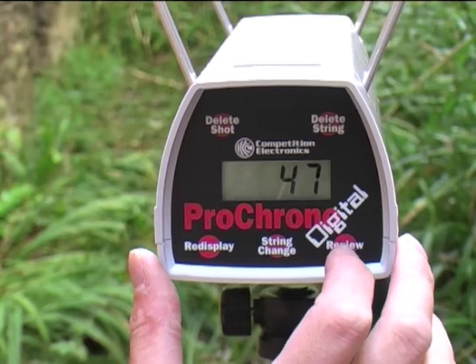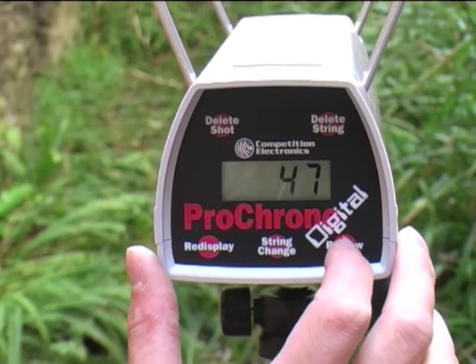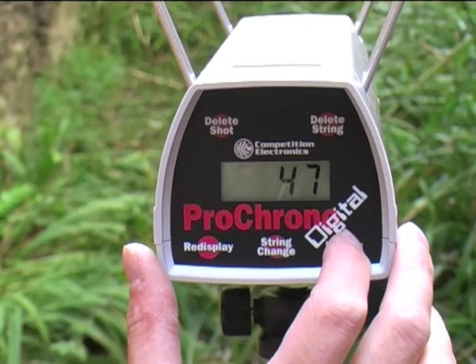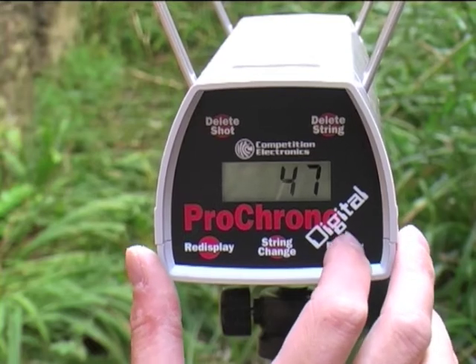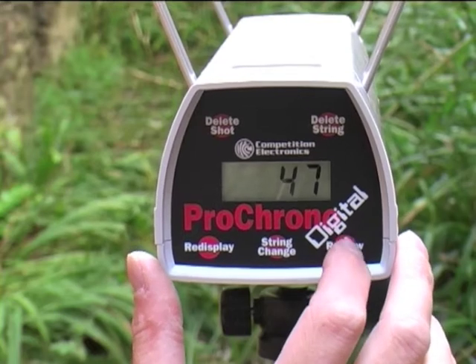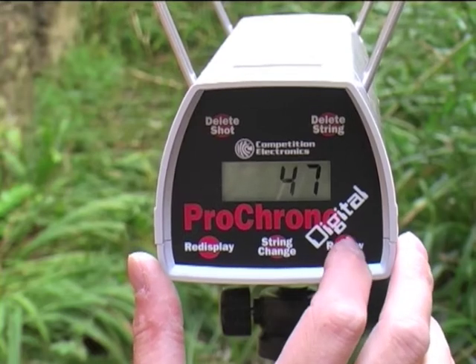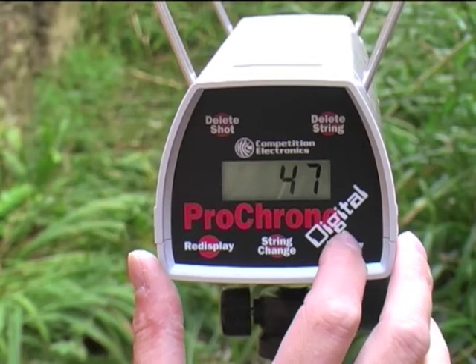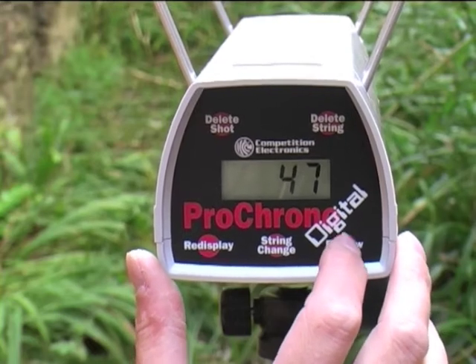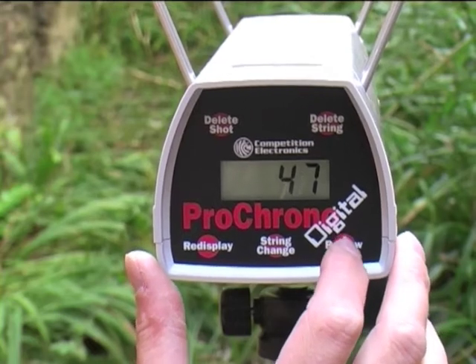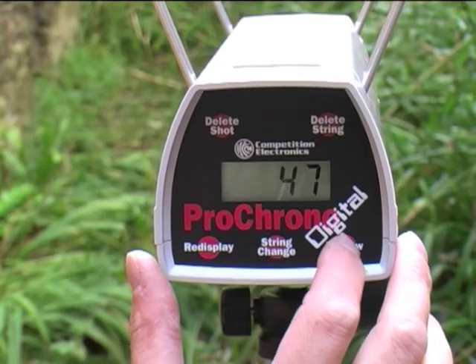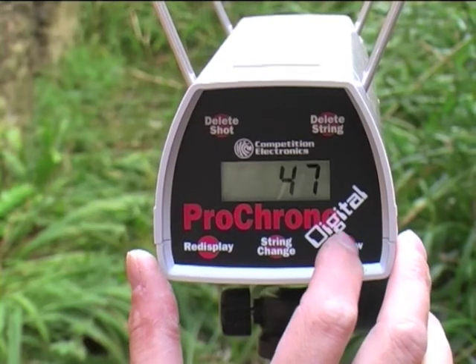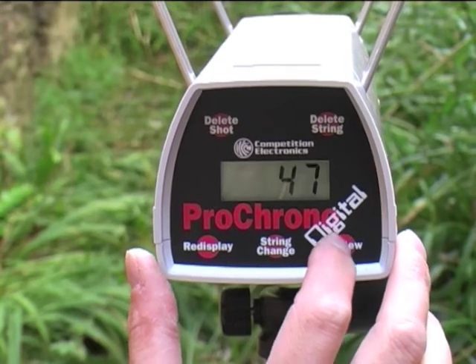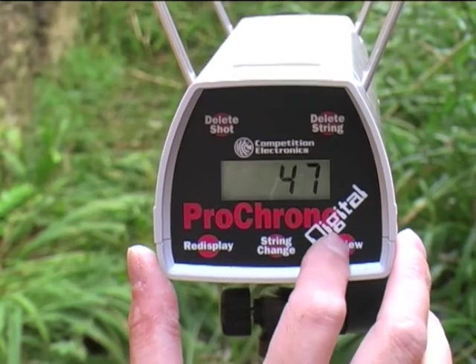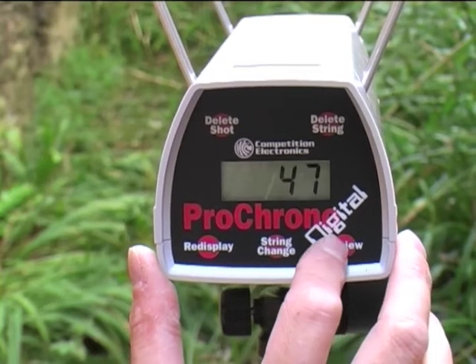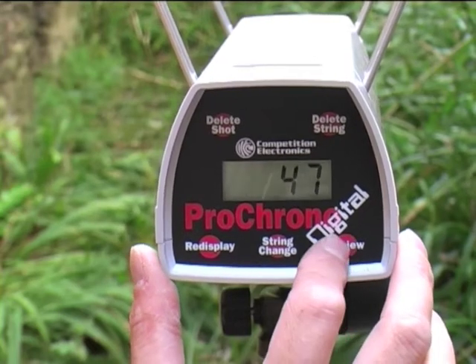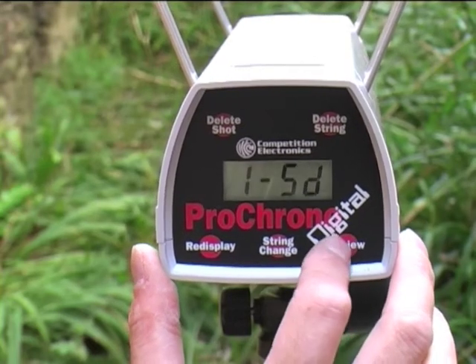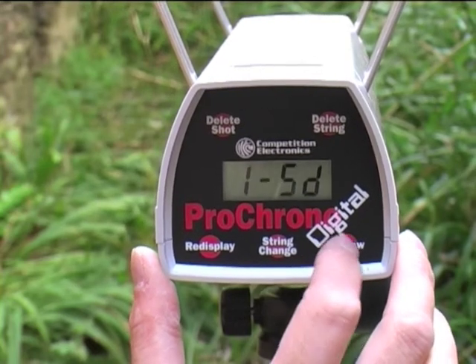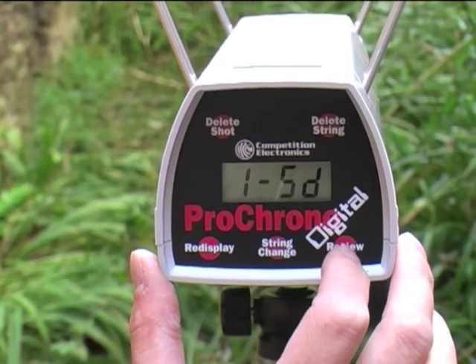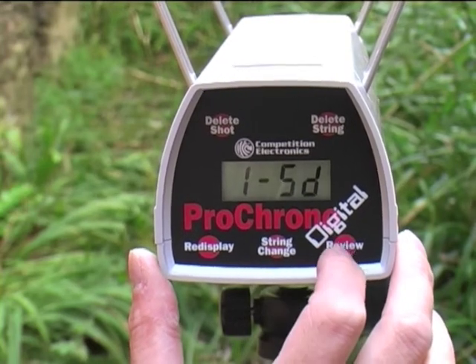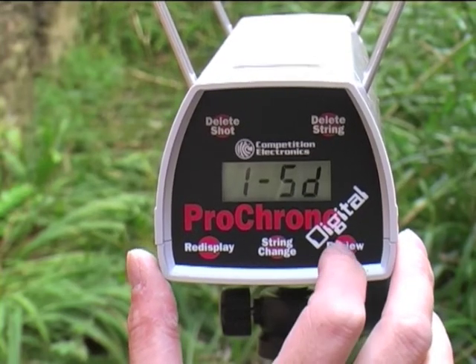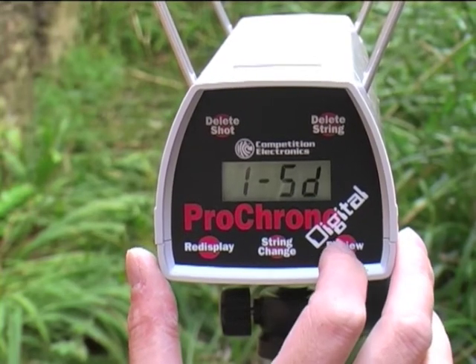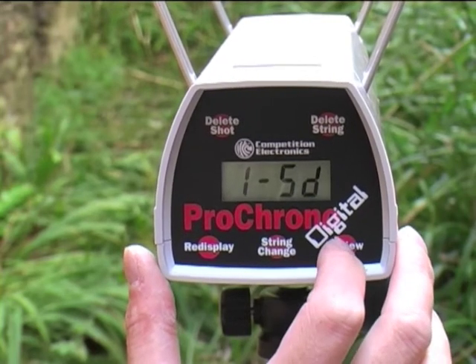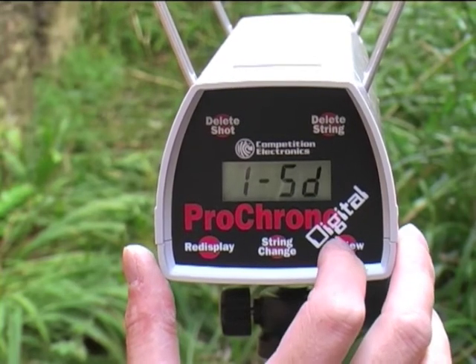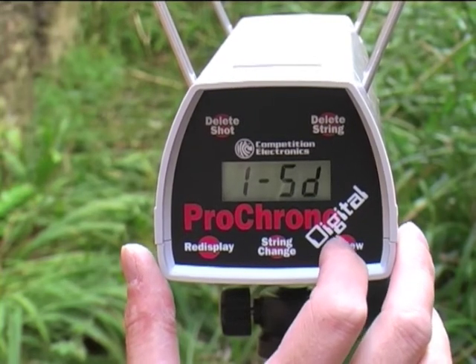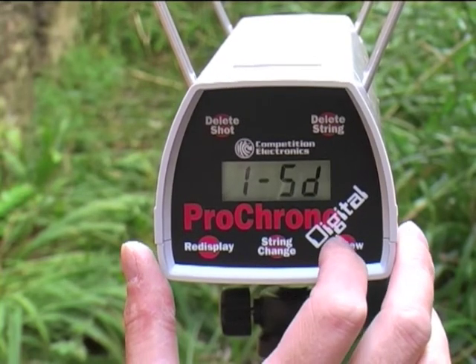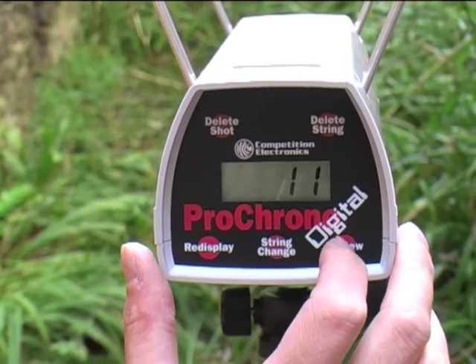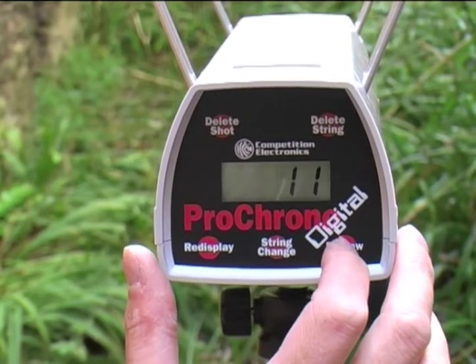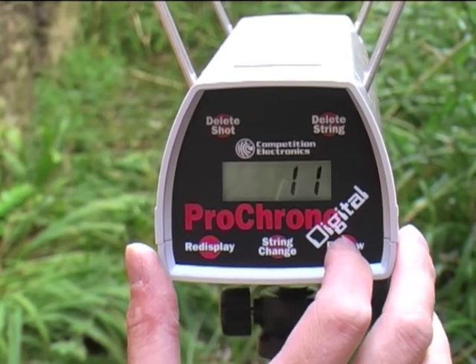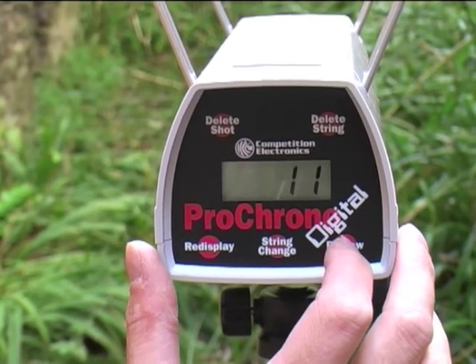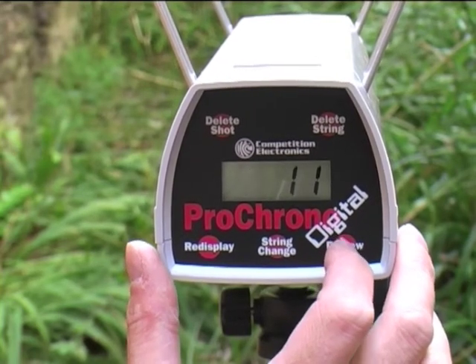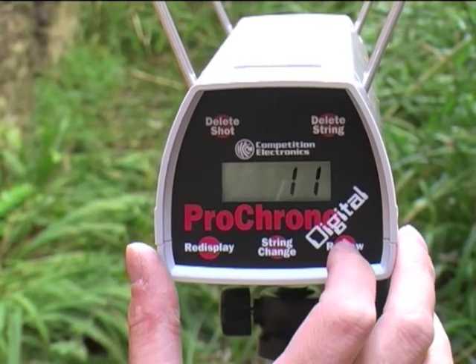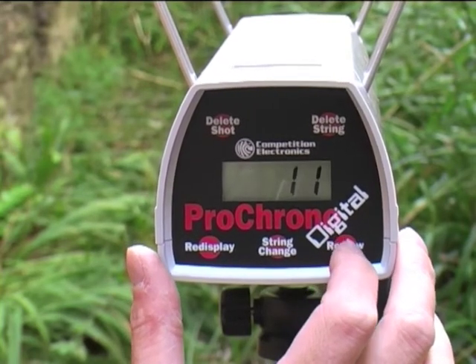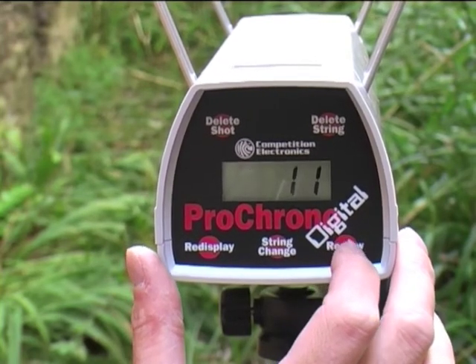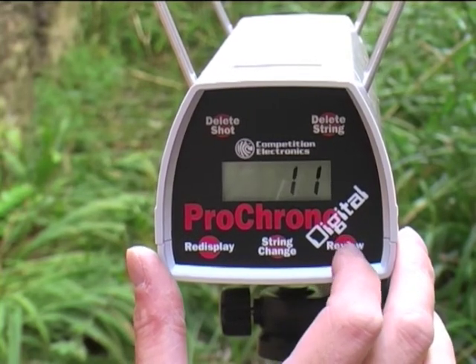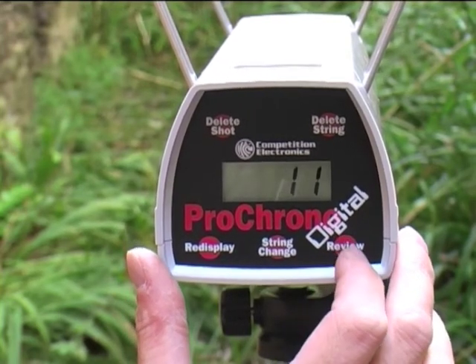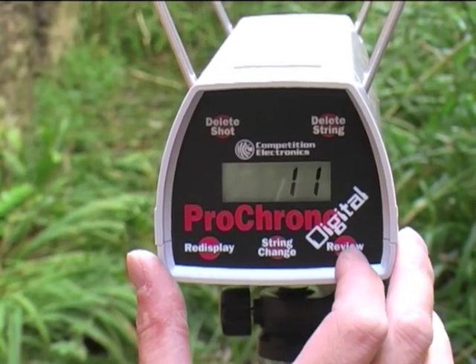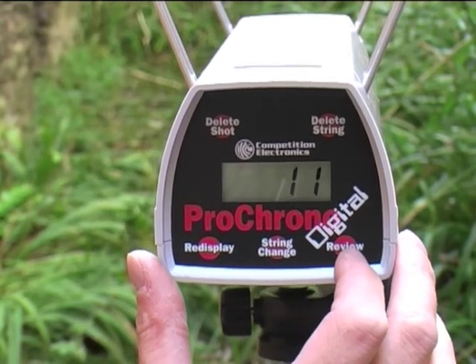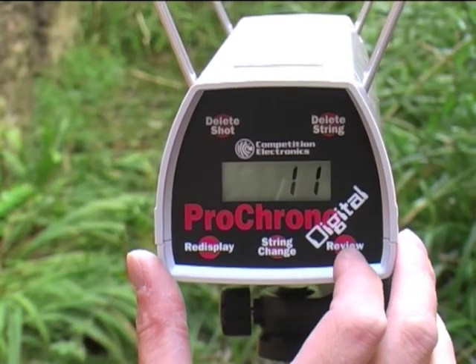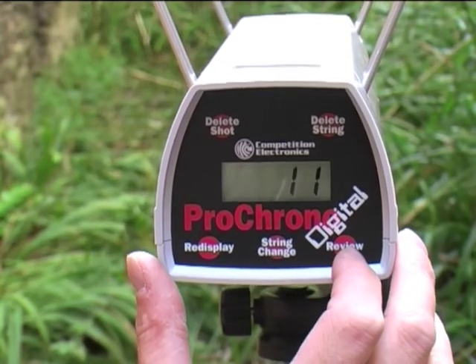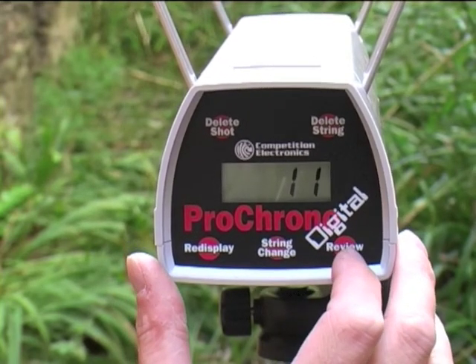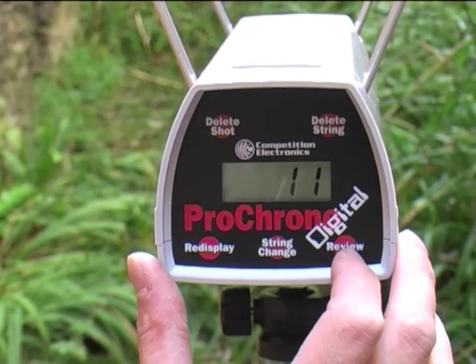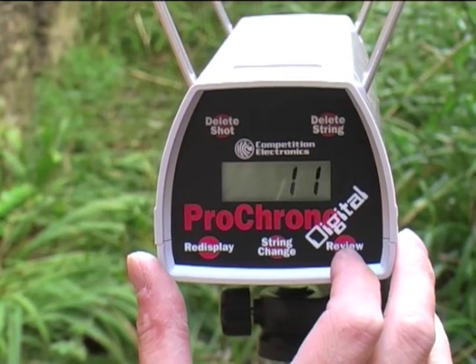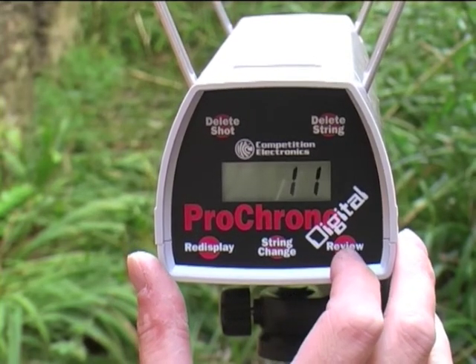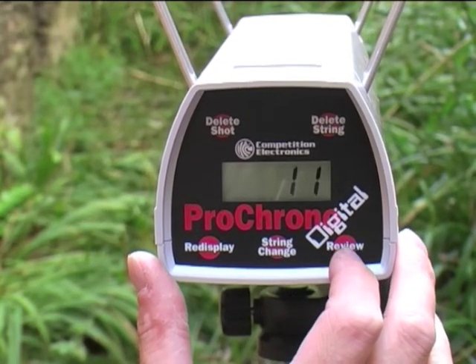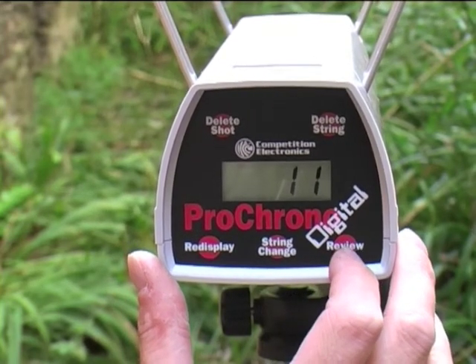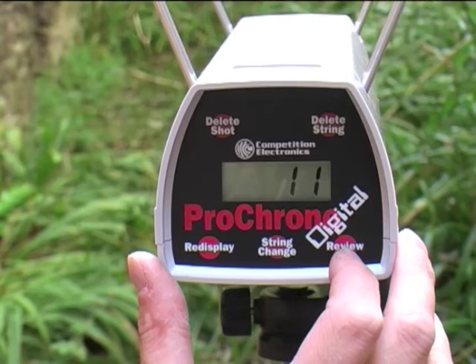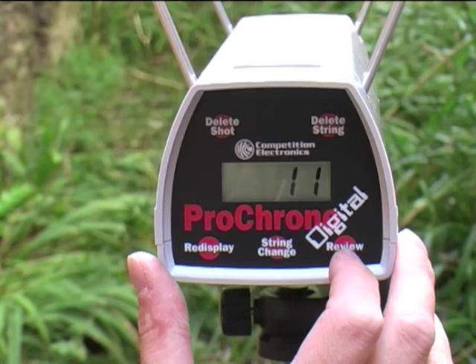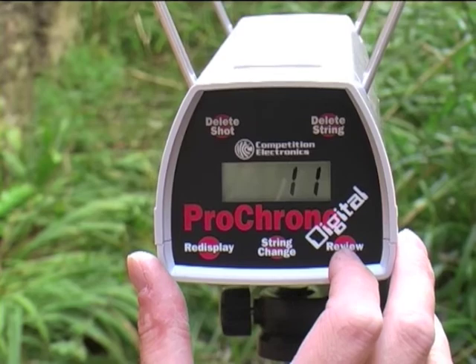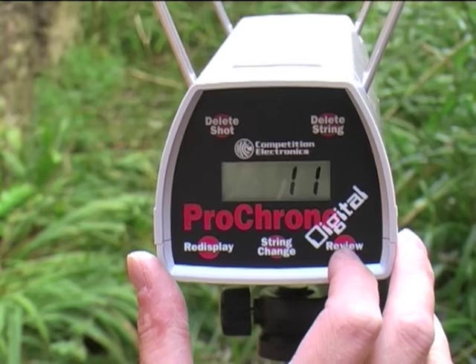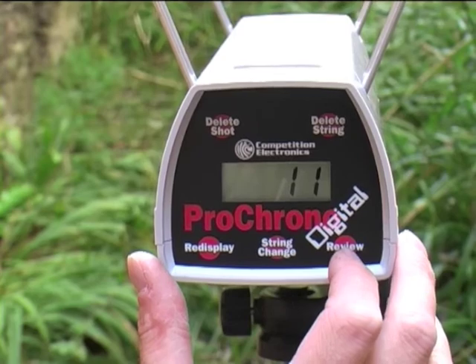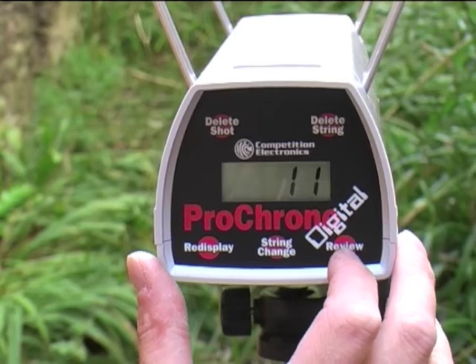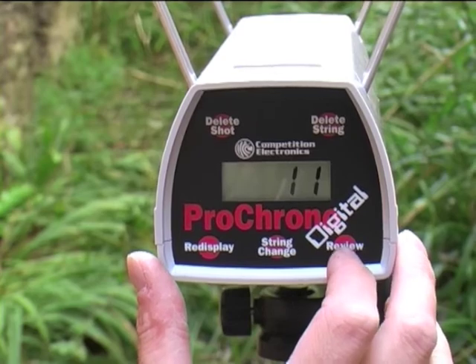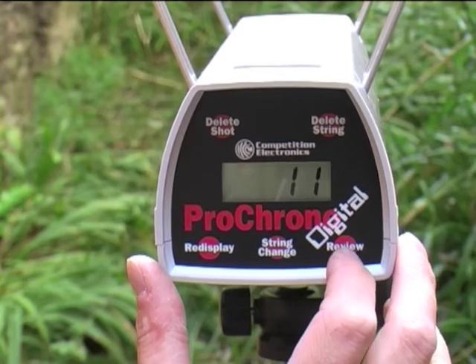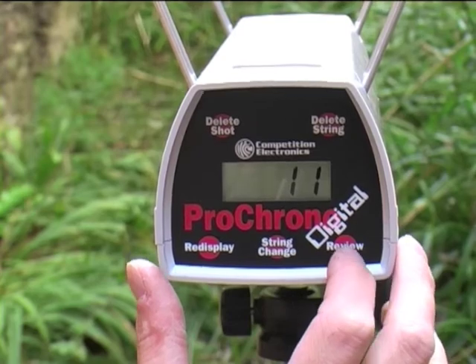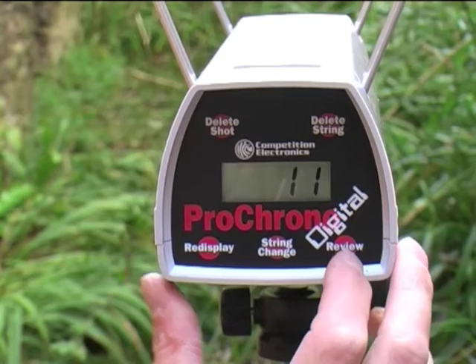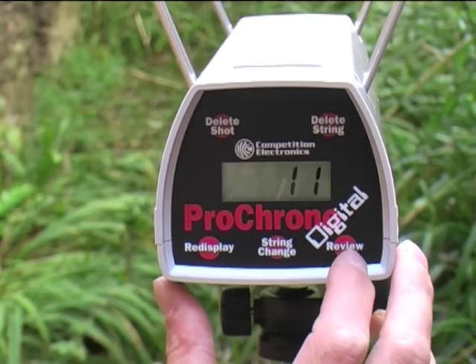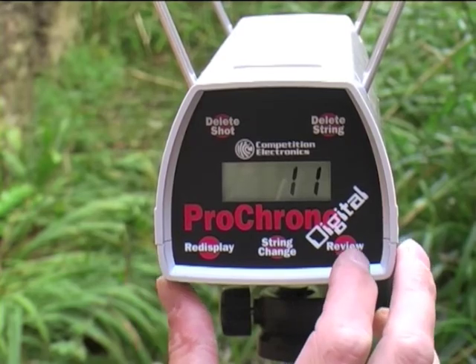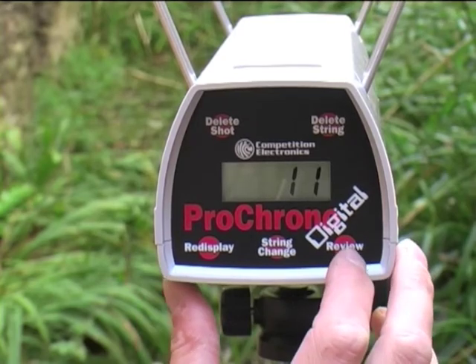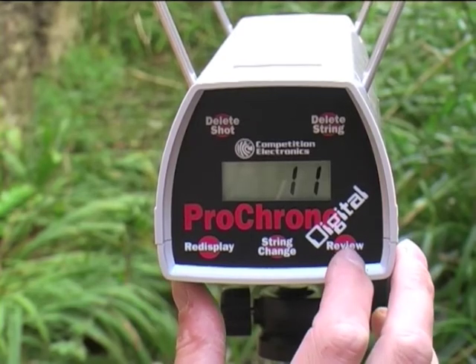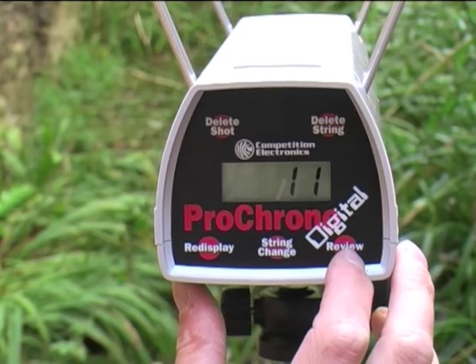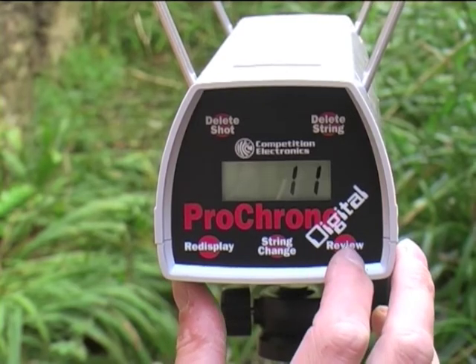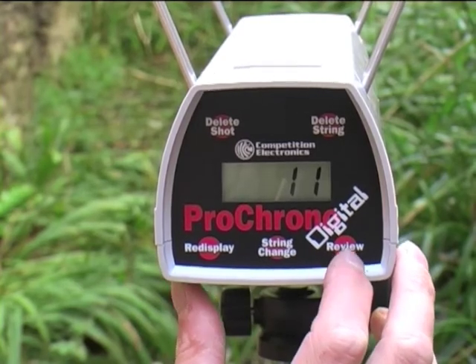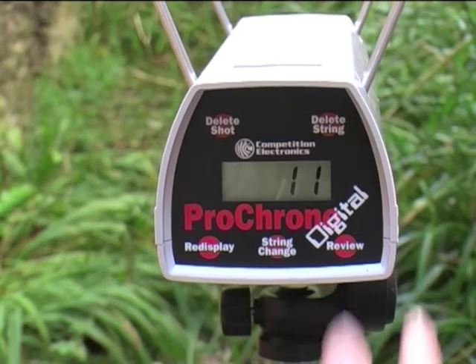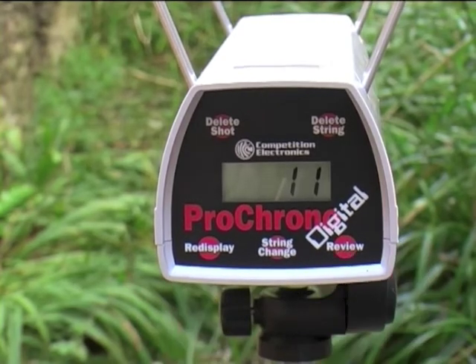Now we have the standard deviation. This particular model measures it in percent, and it's 11 percent.